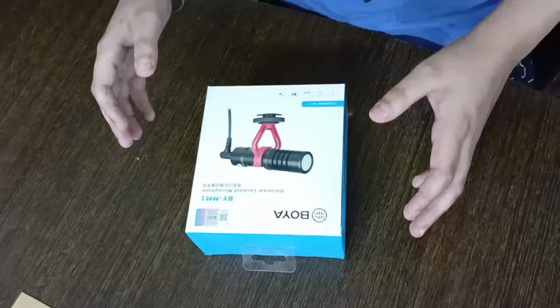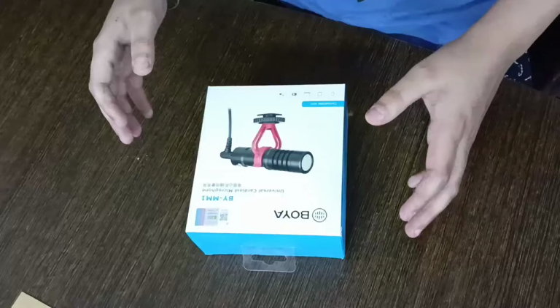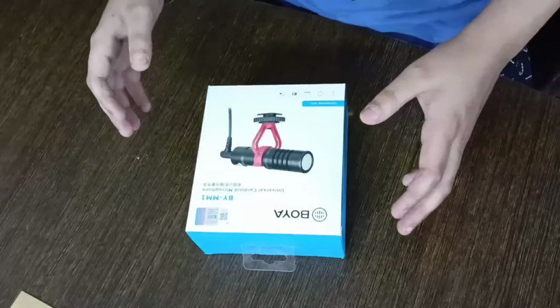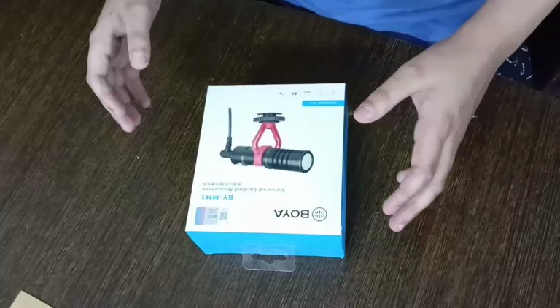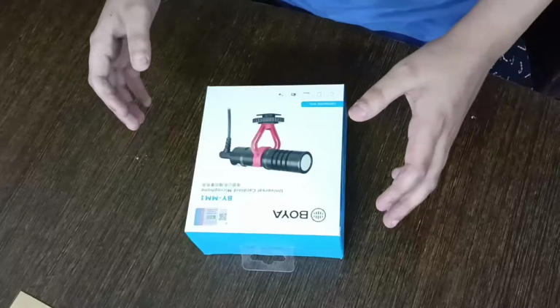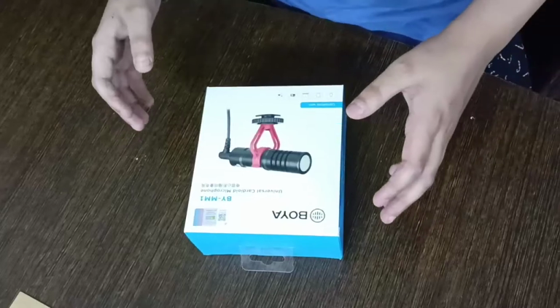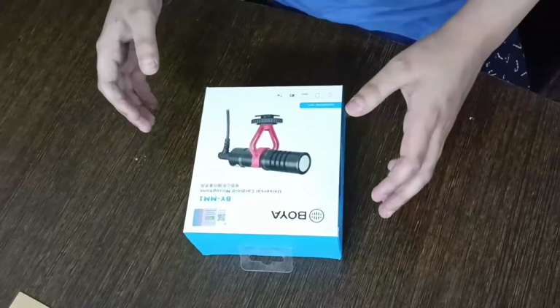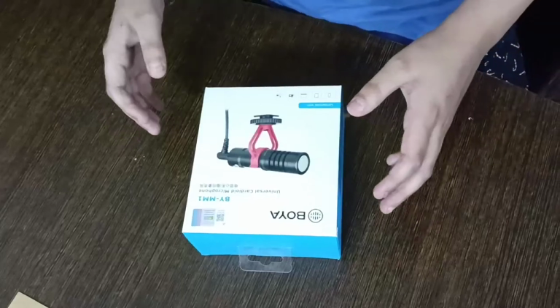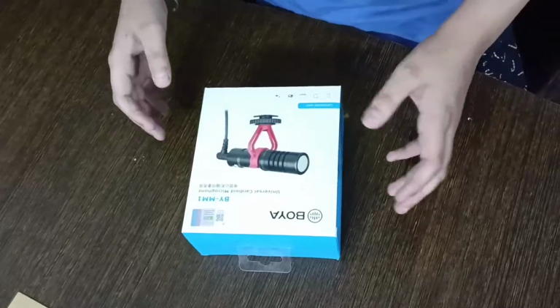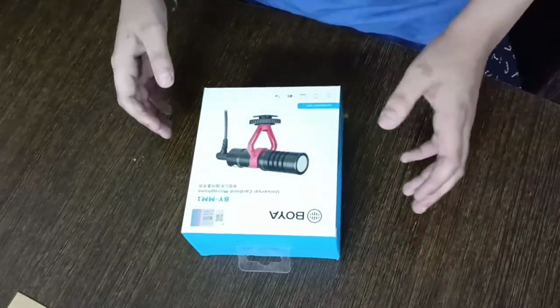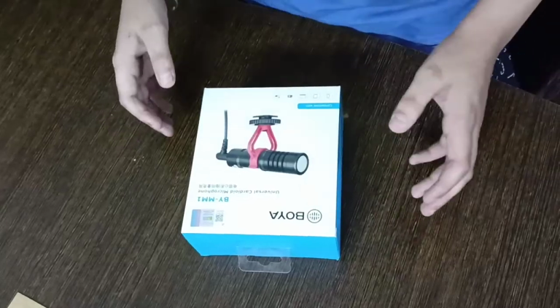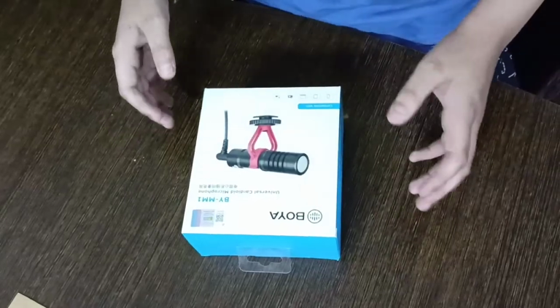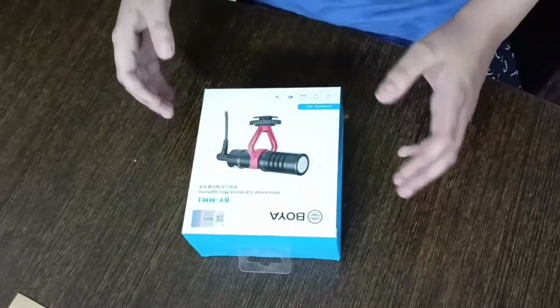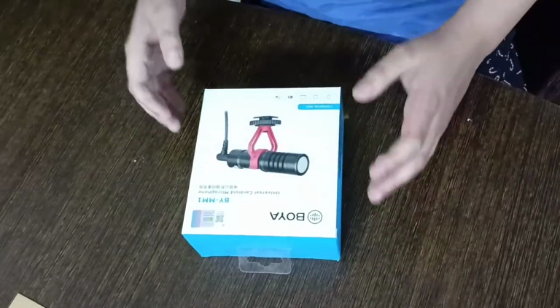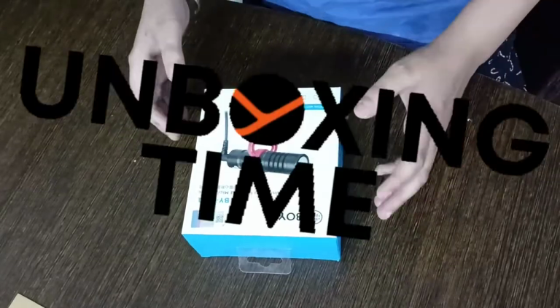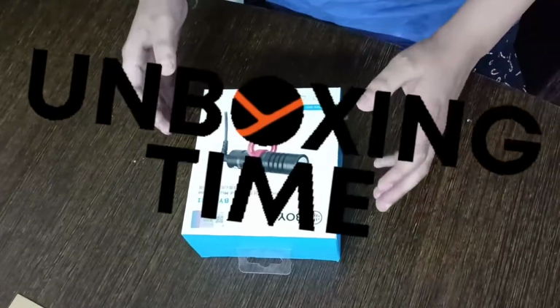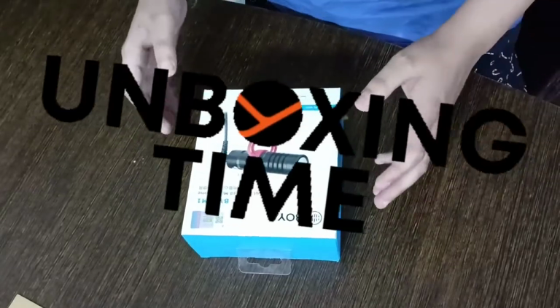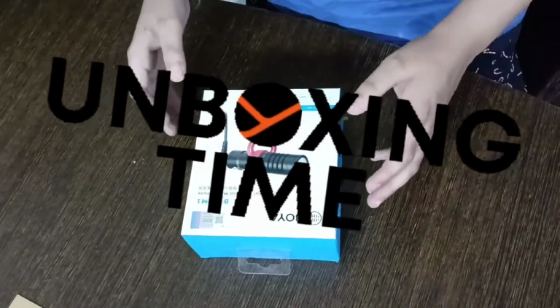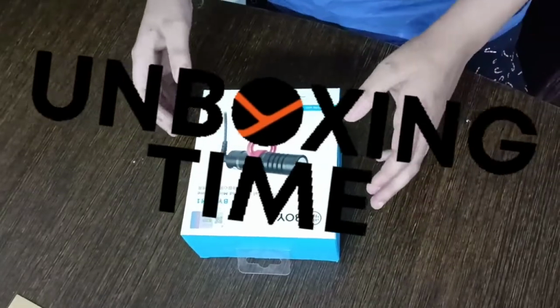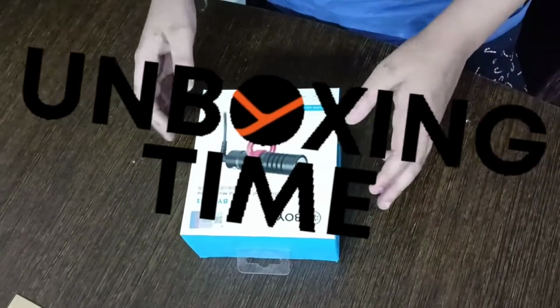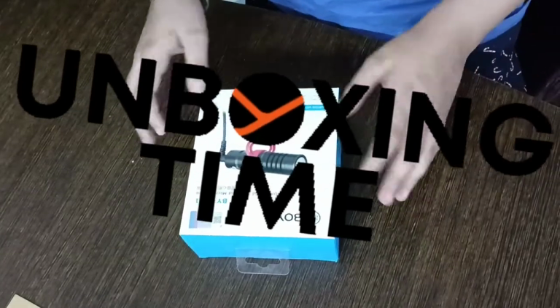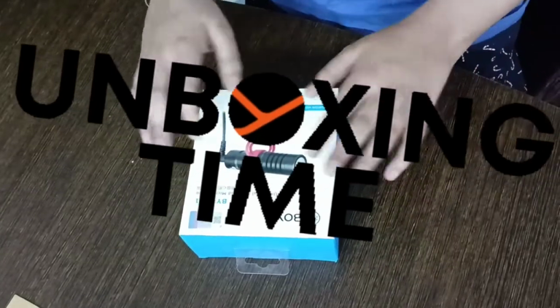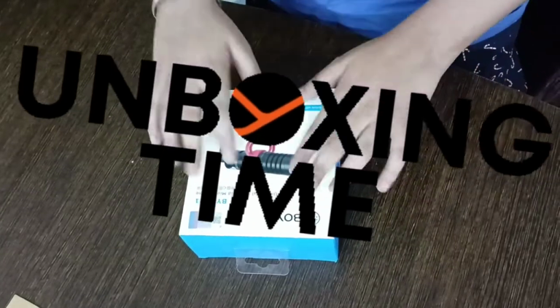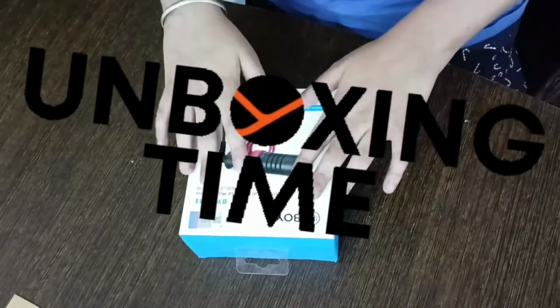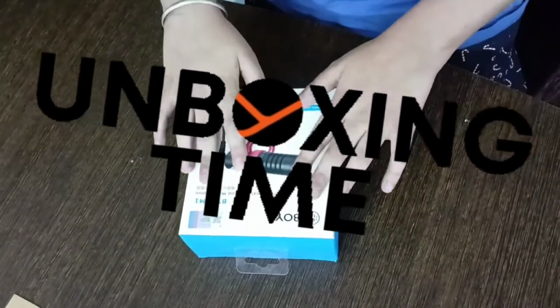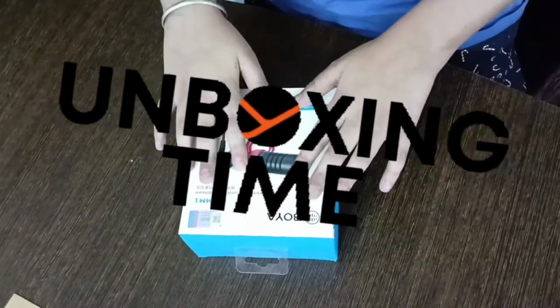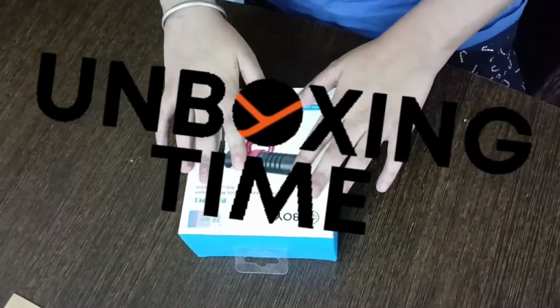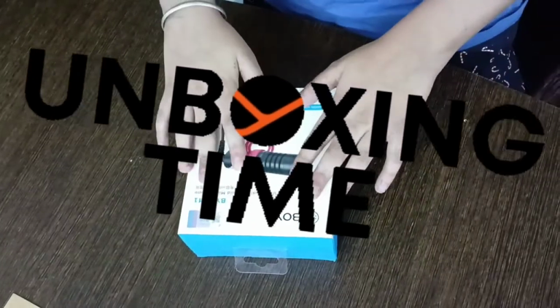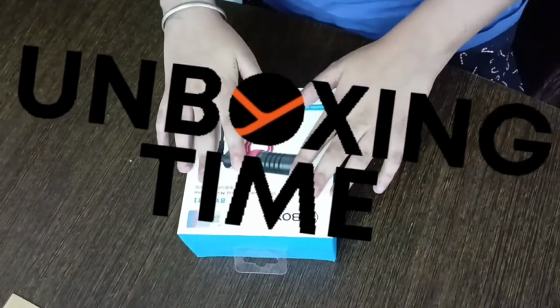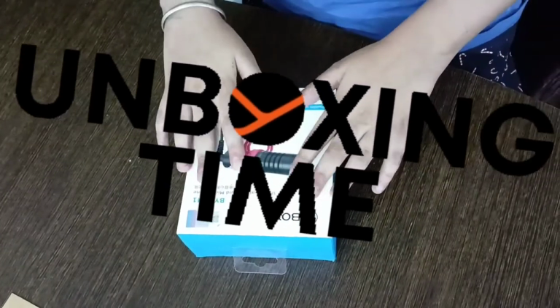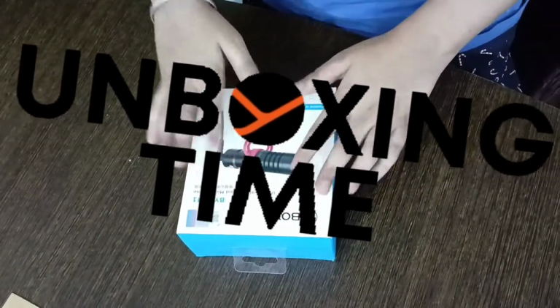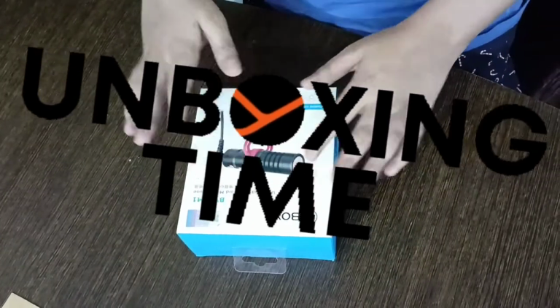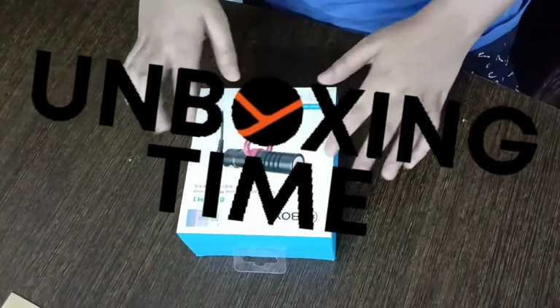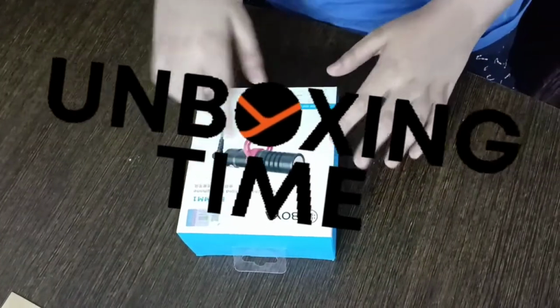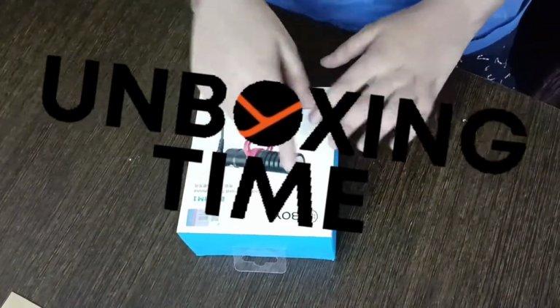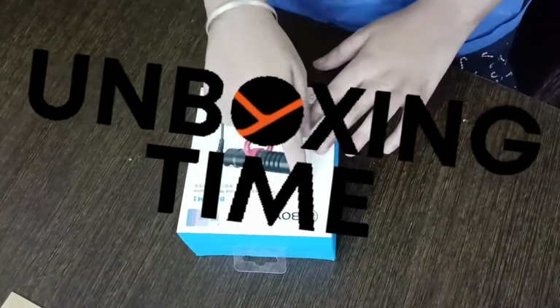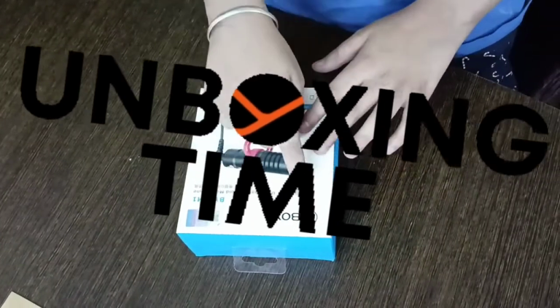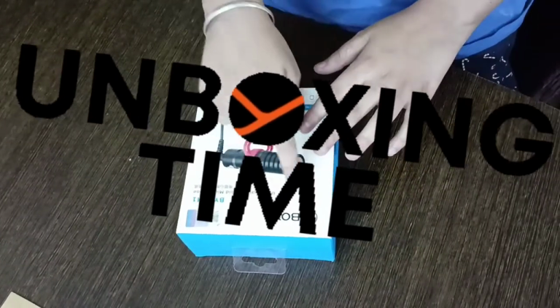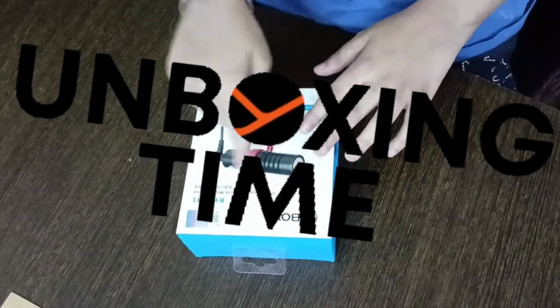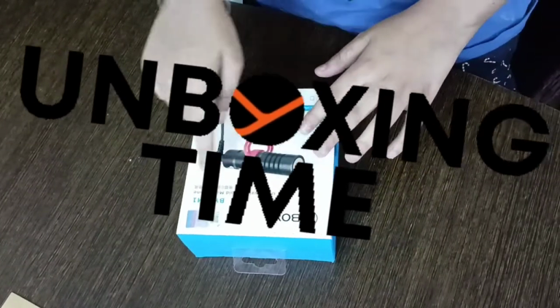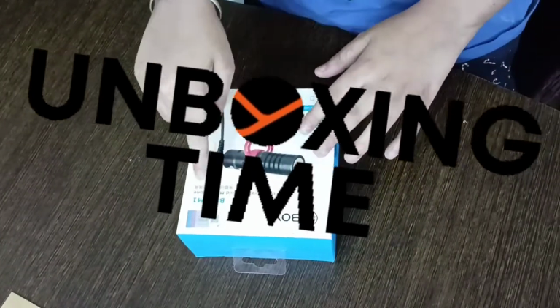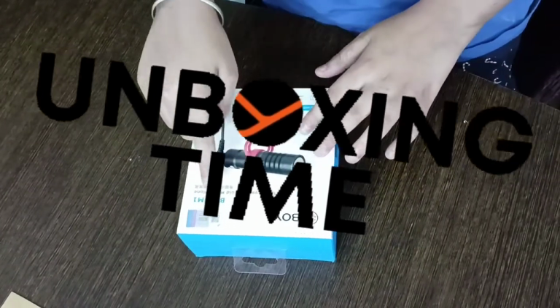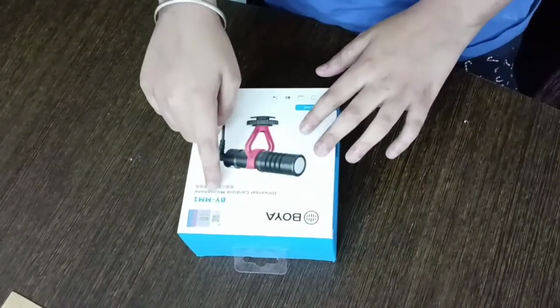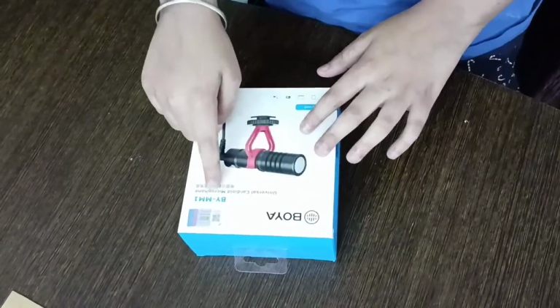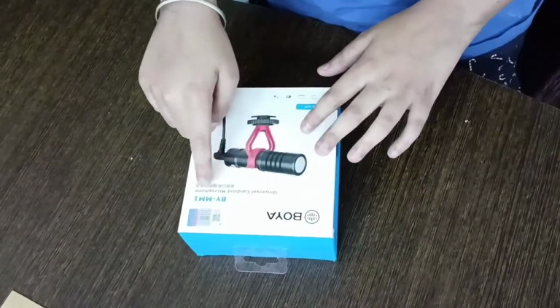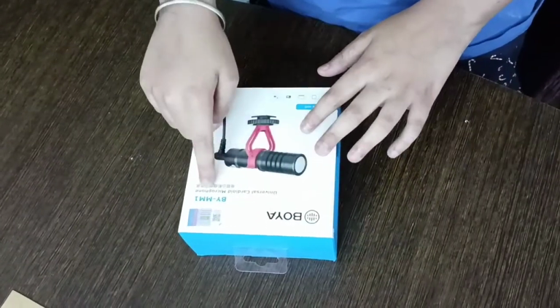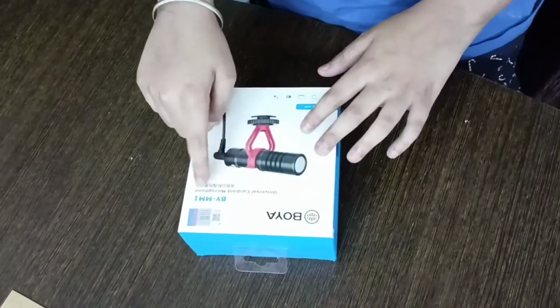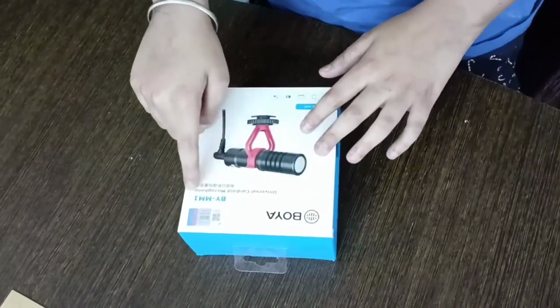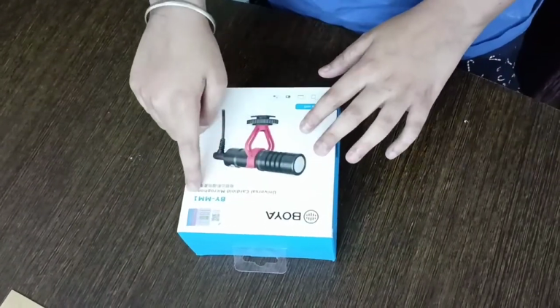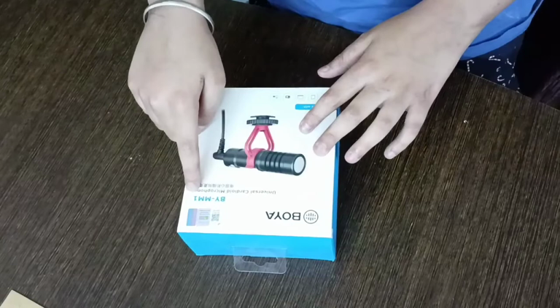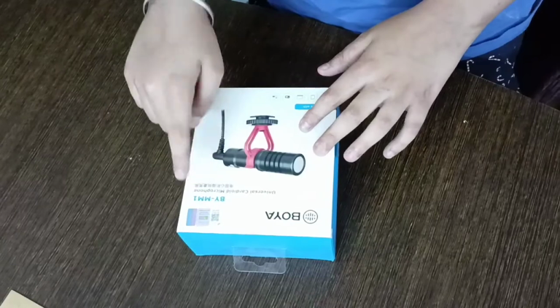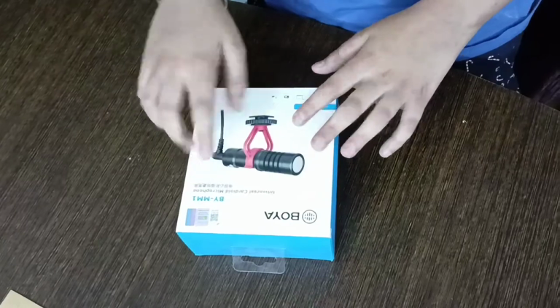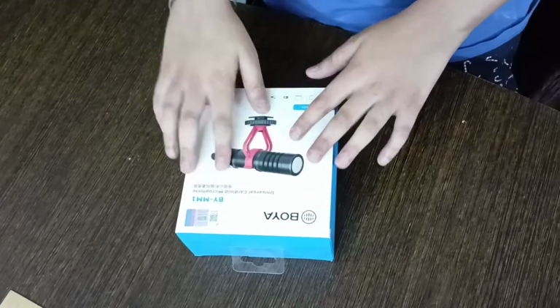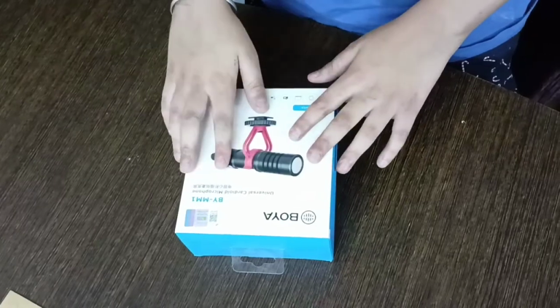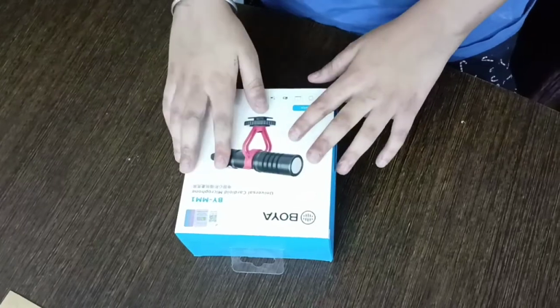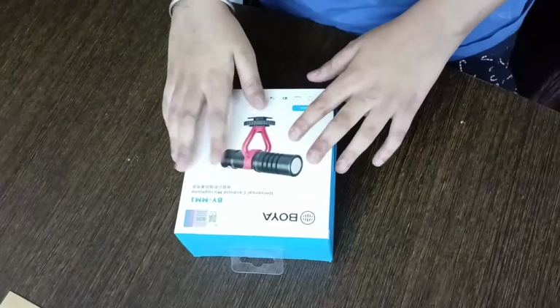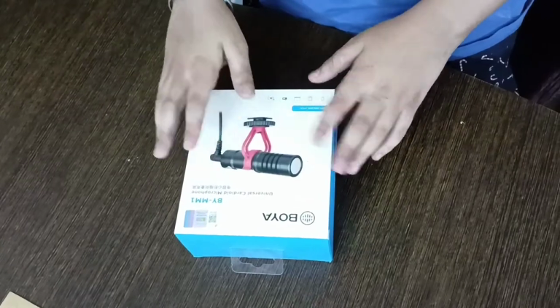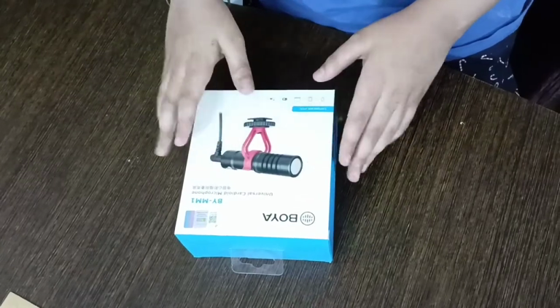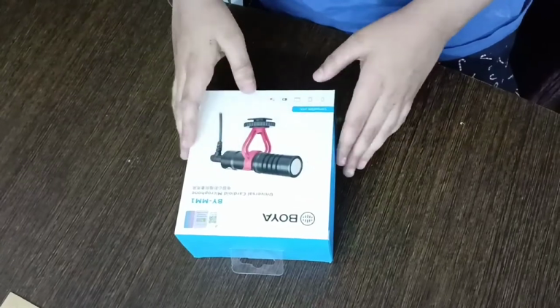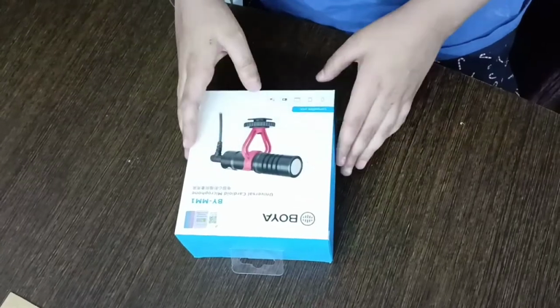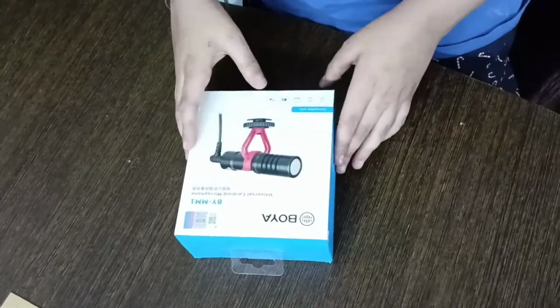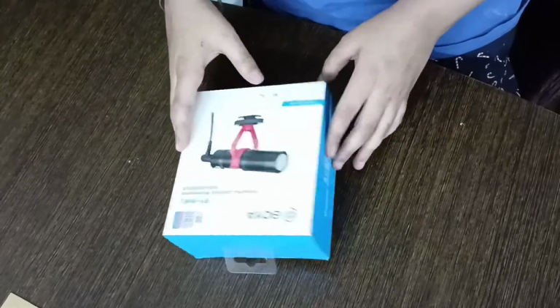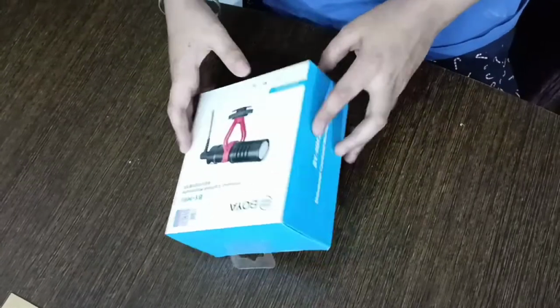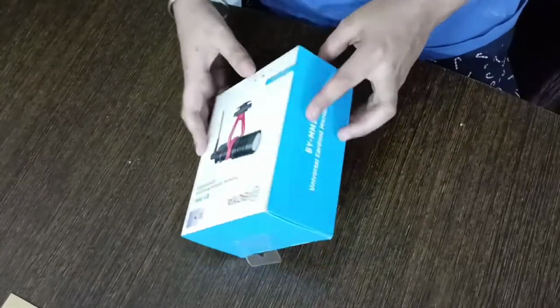Hello guys, welcome back to the video of Mr. Bedifield. Today we are going to unbox Boya's MM1 microphone.